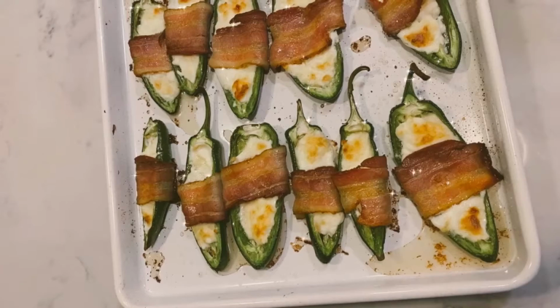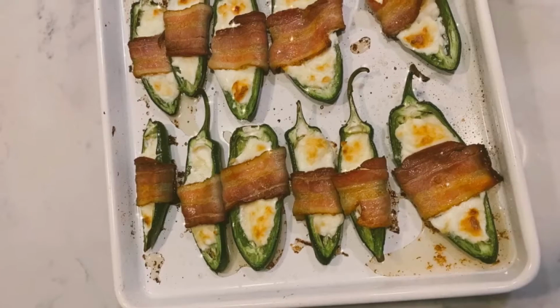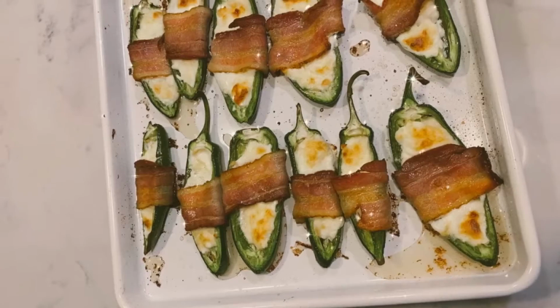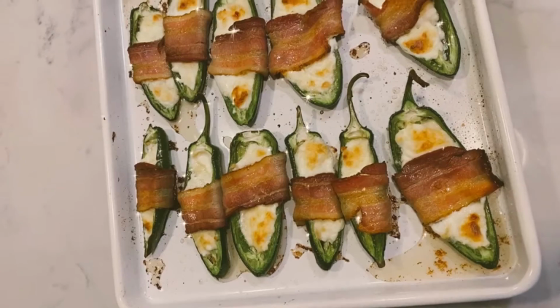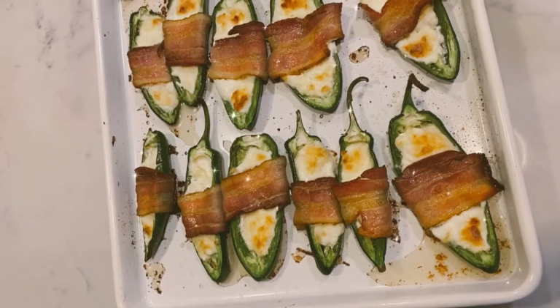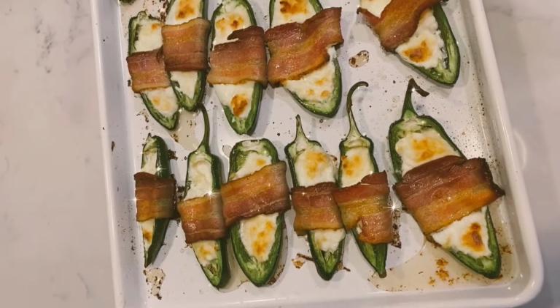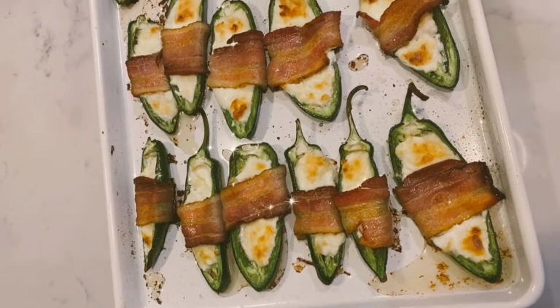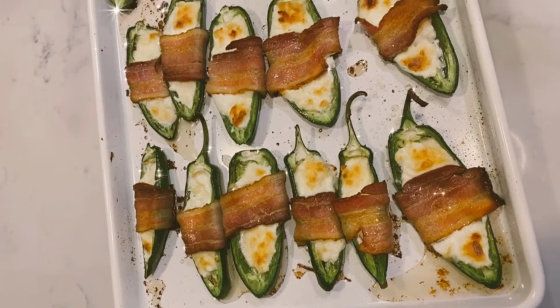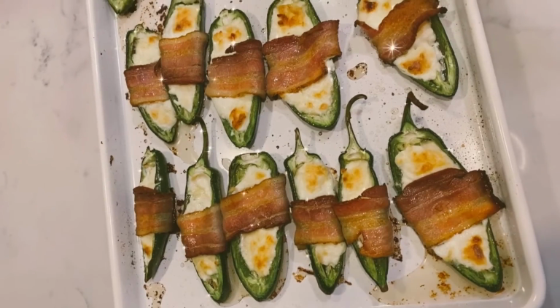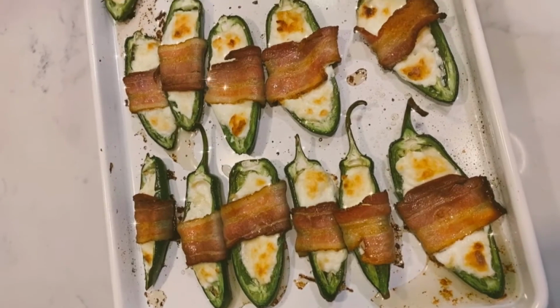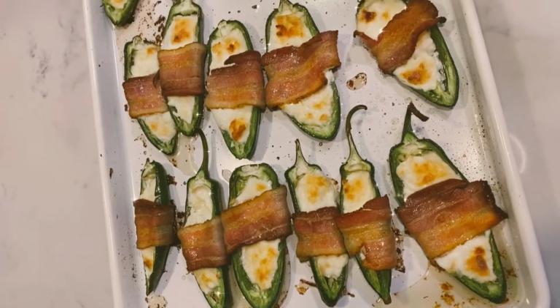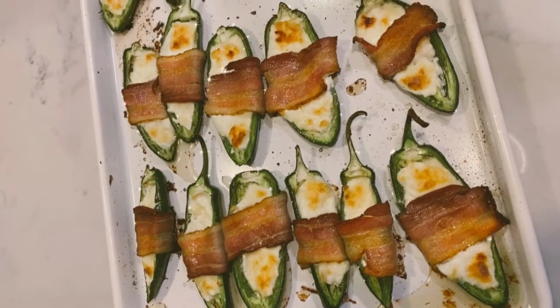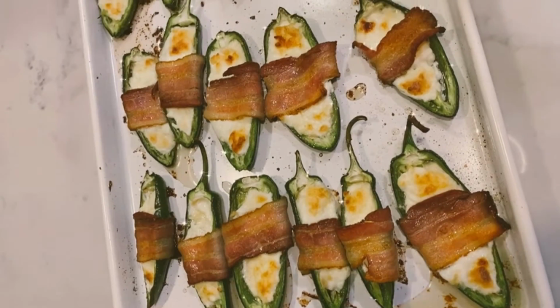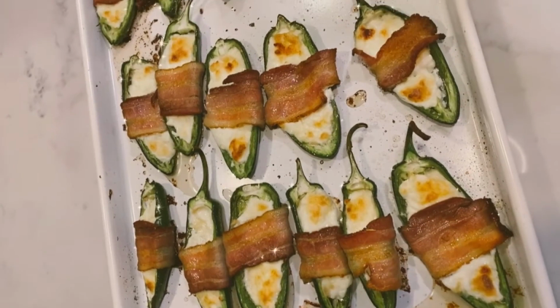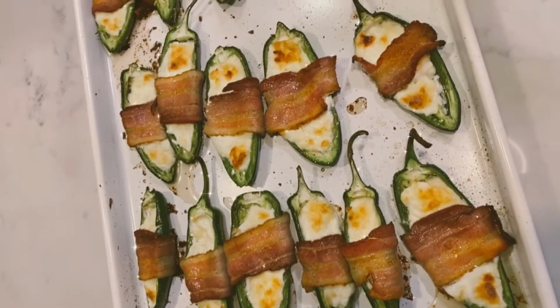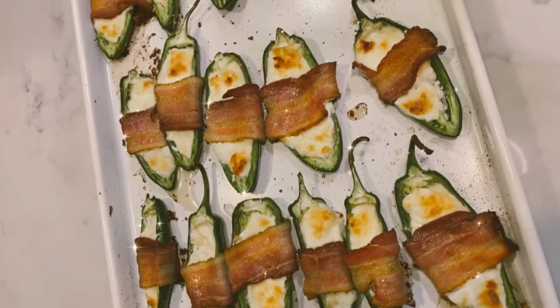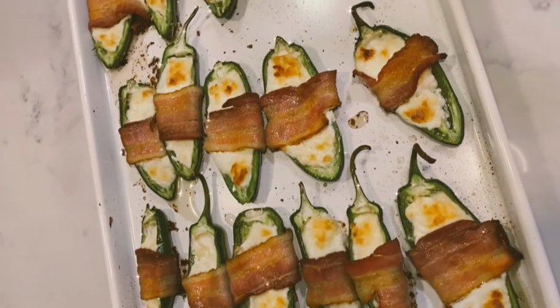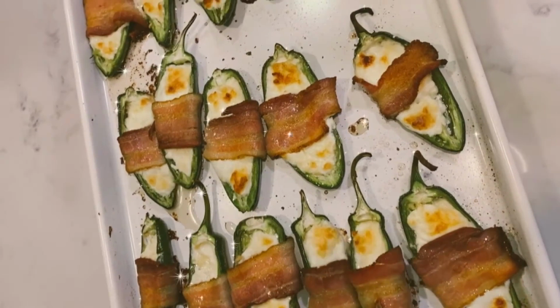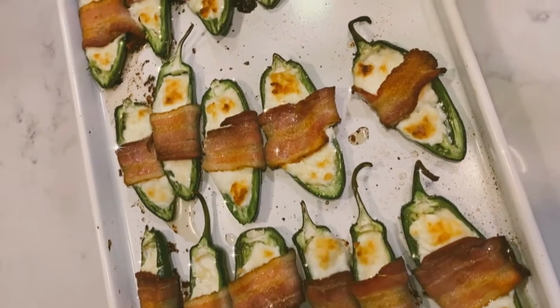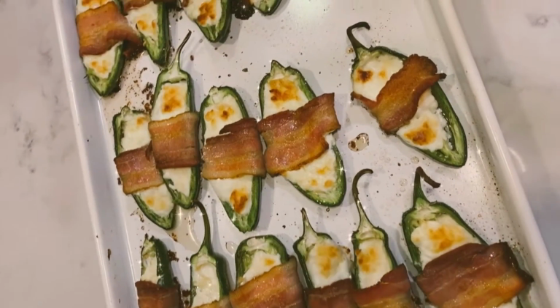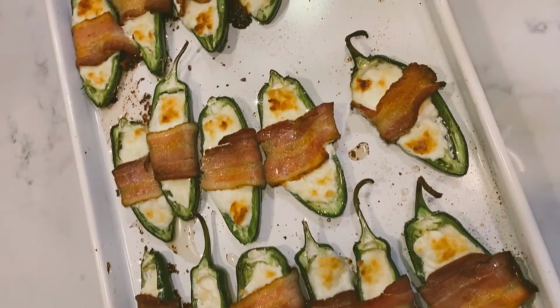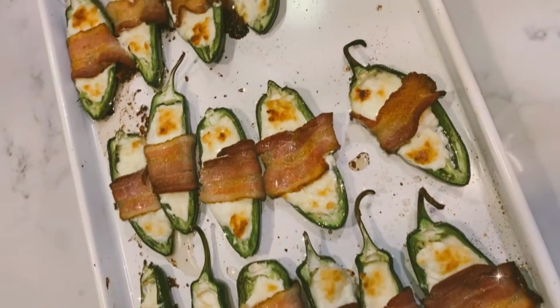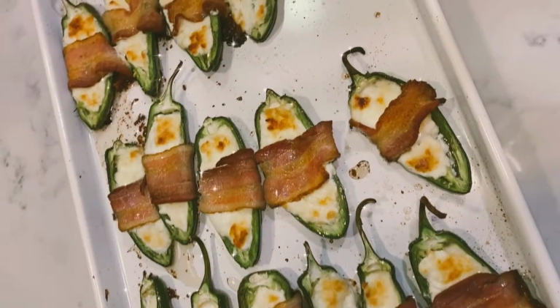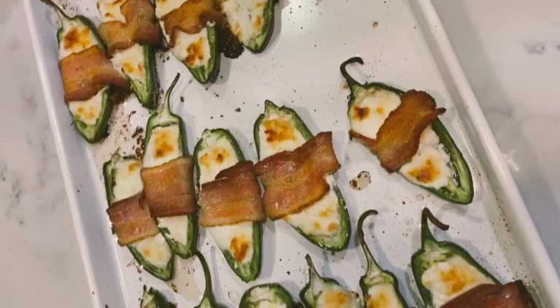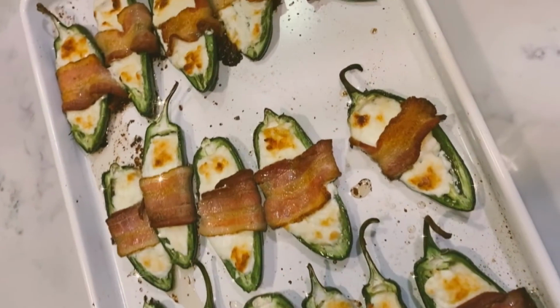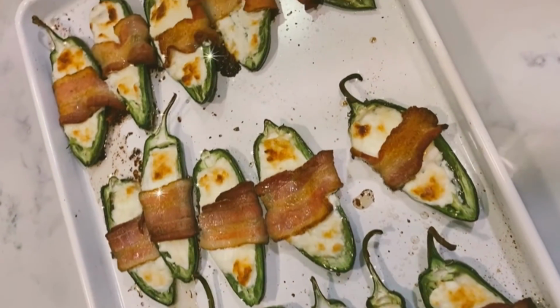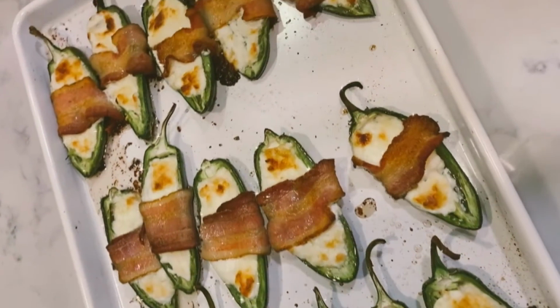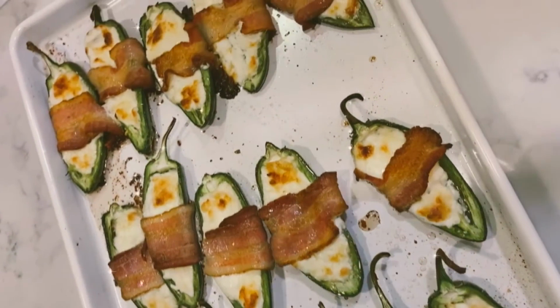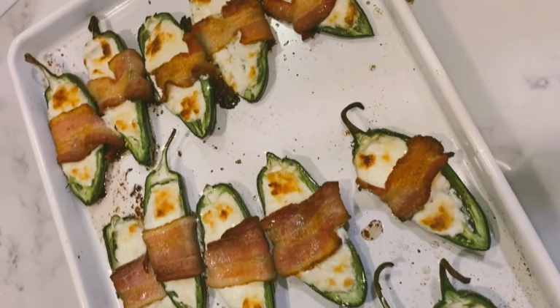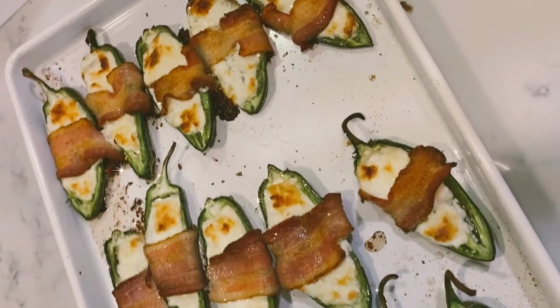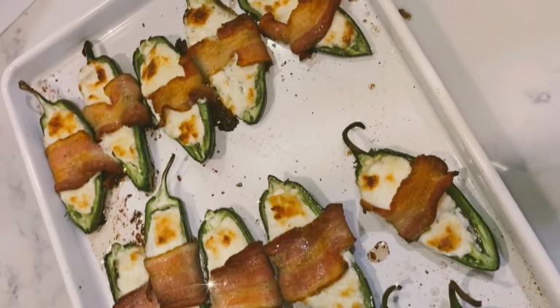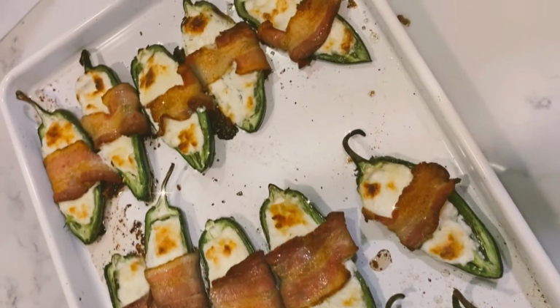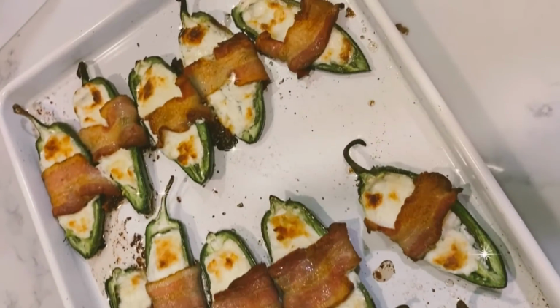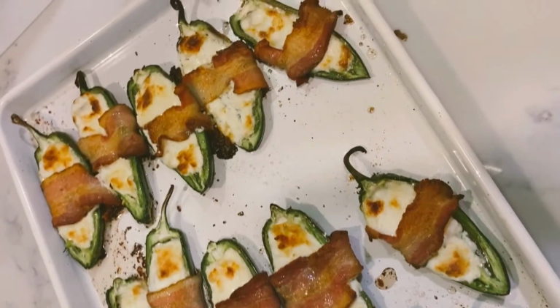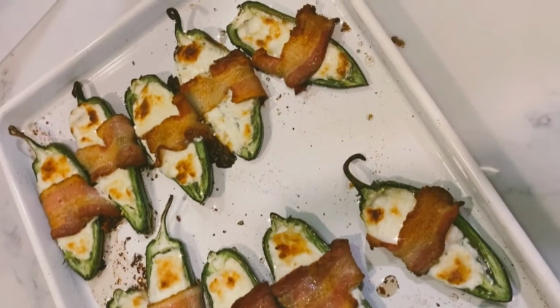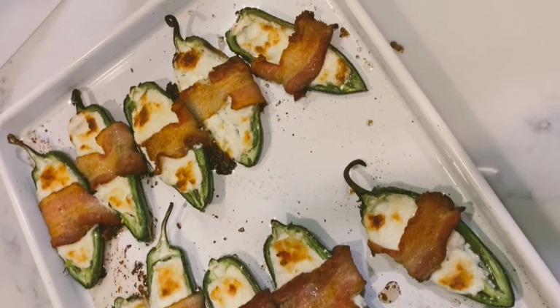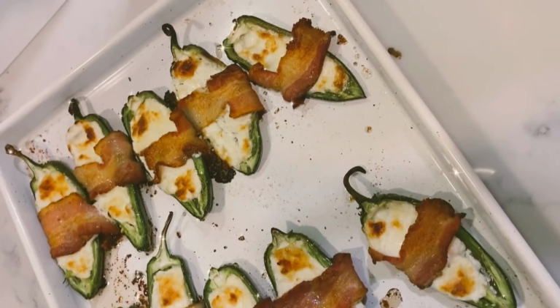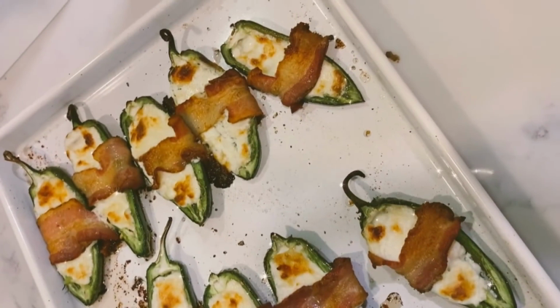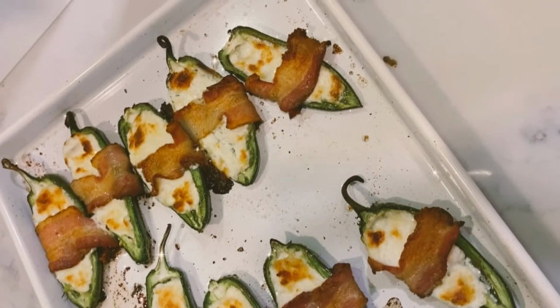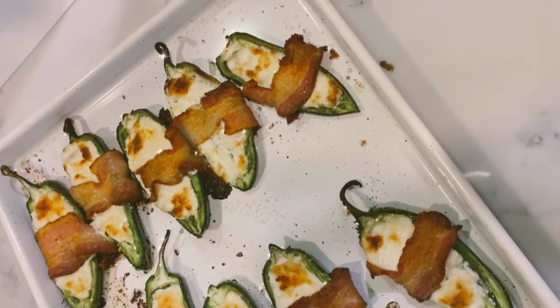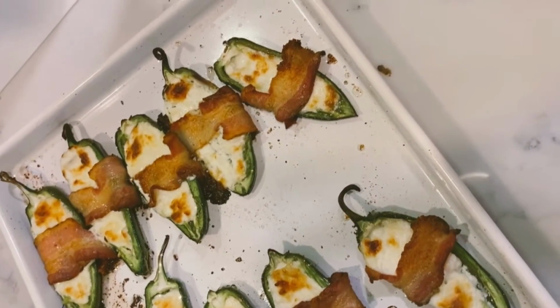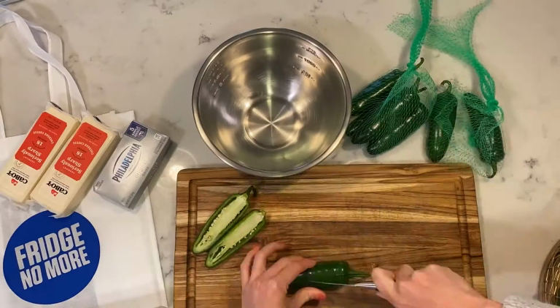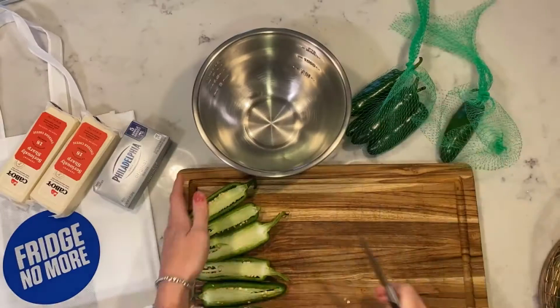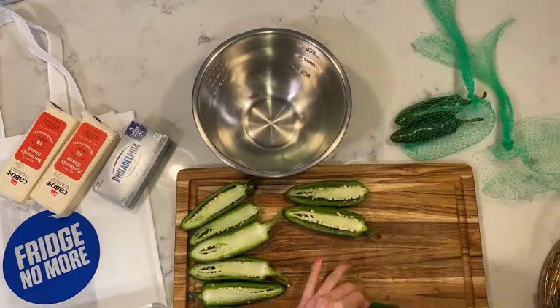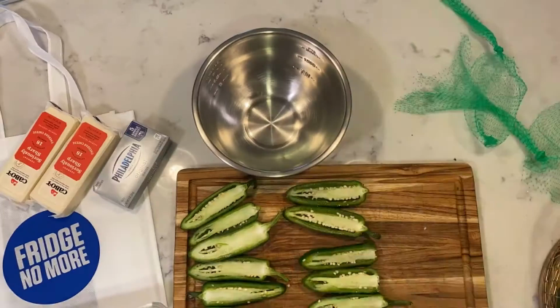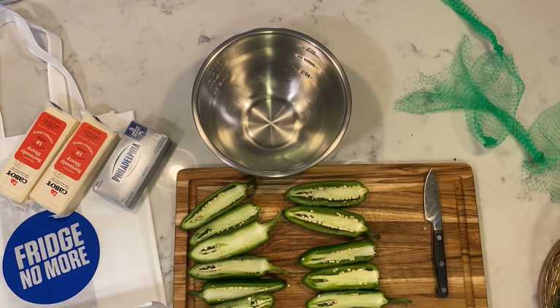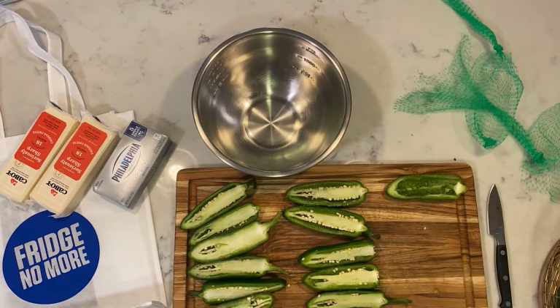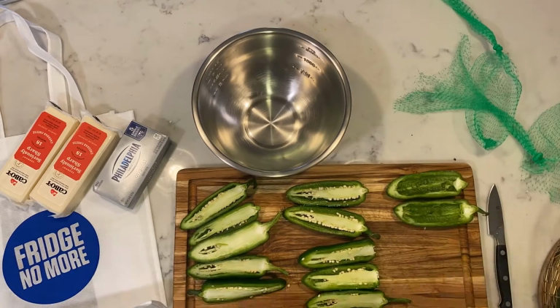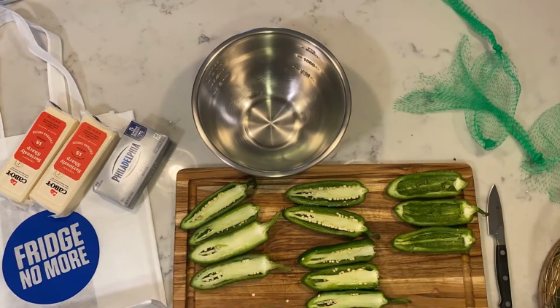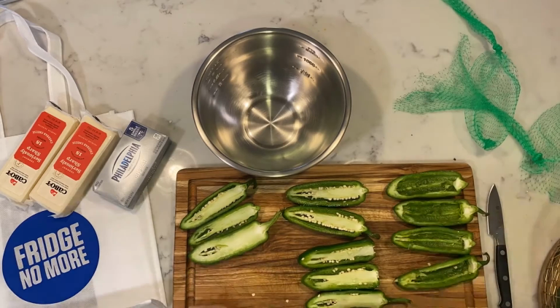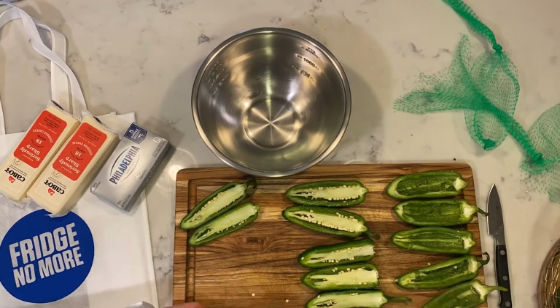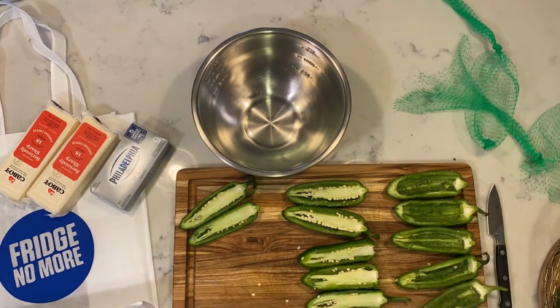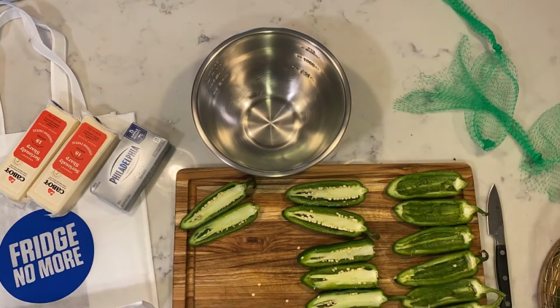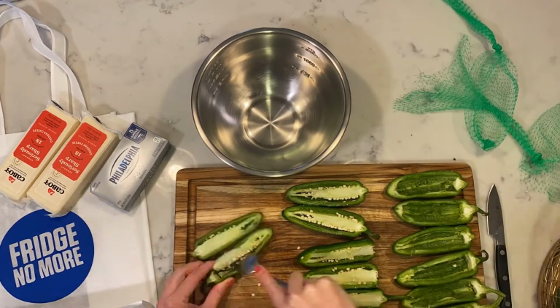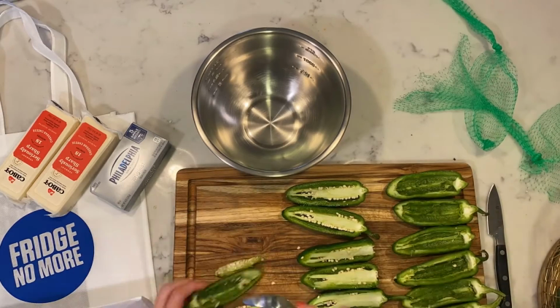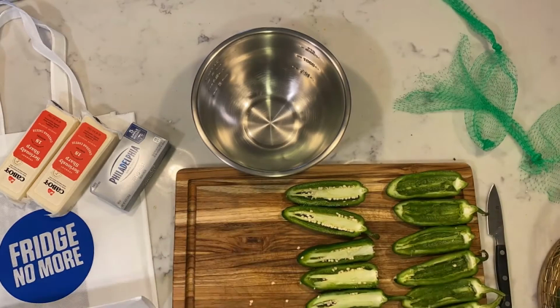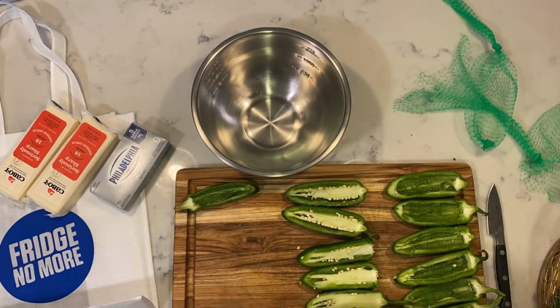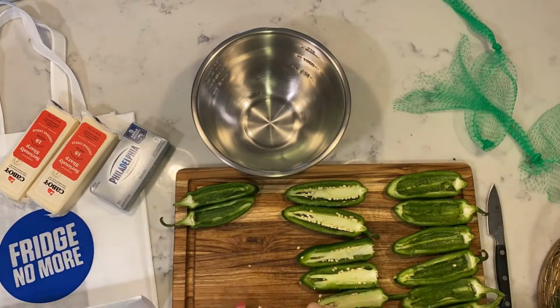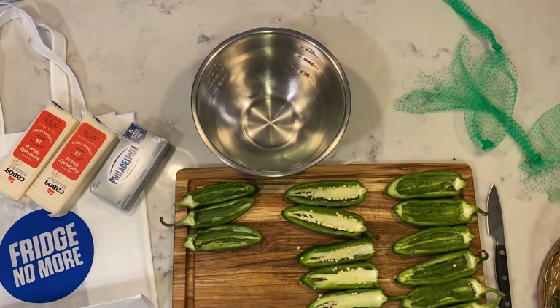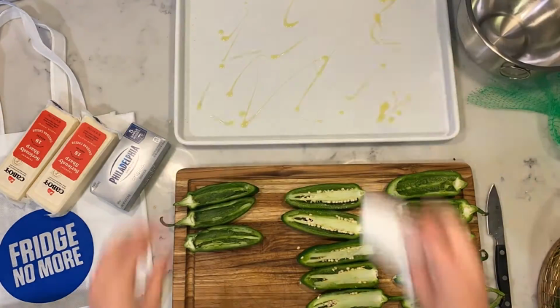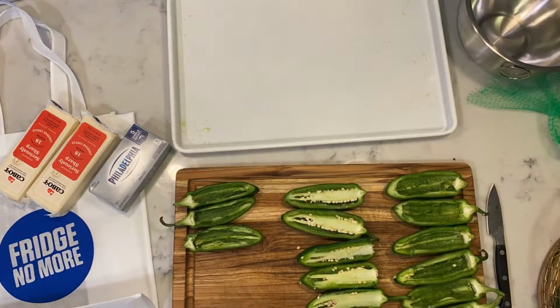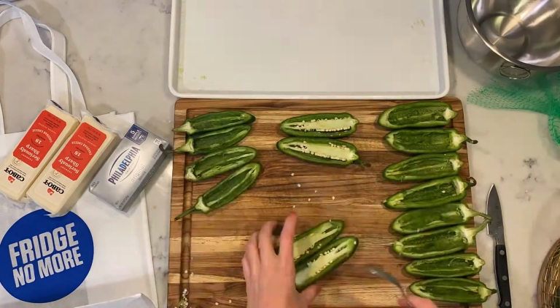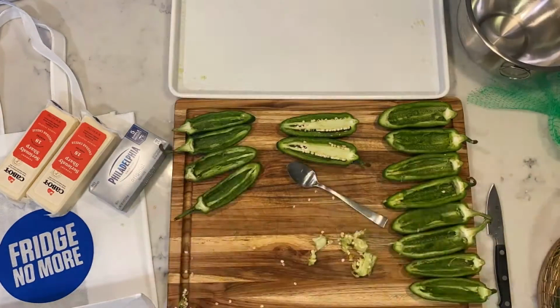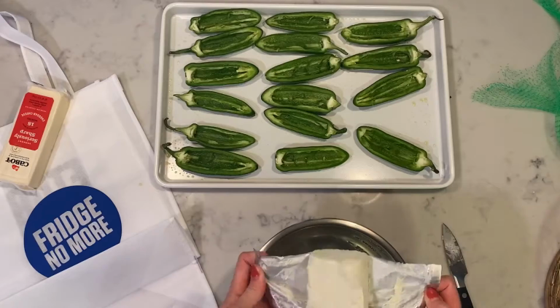How to make easy jalapeño poppers. Cut and core the jalapeños.